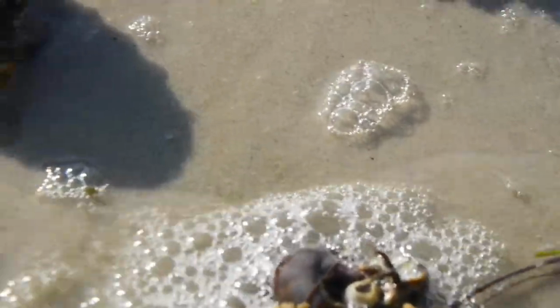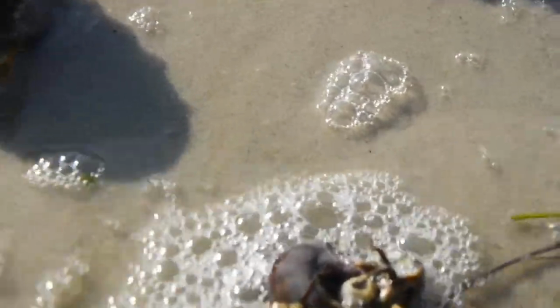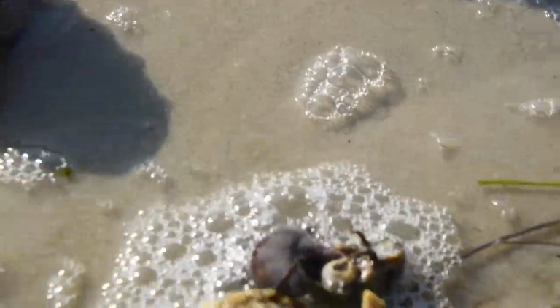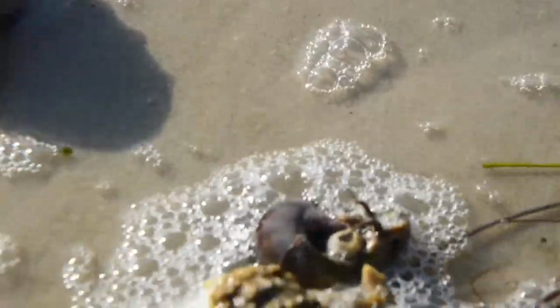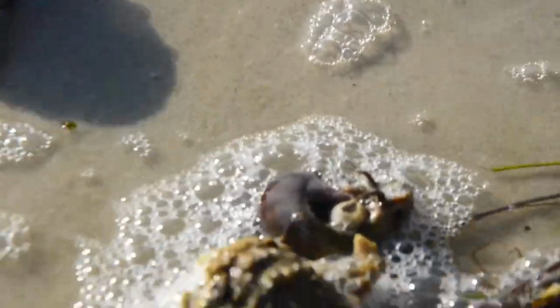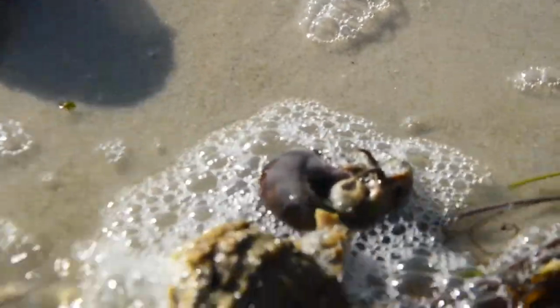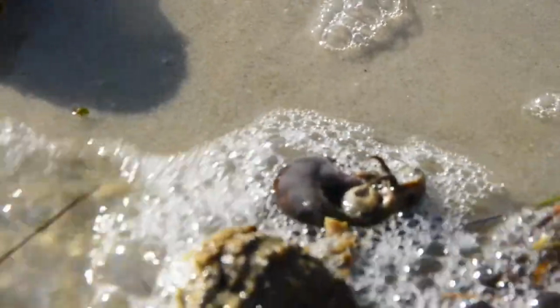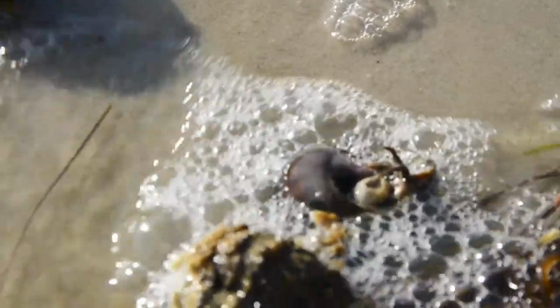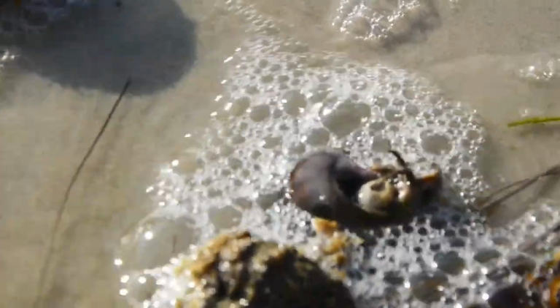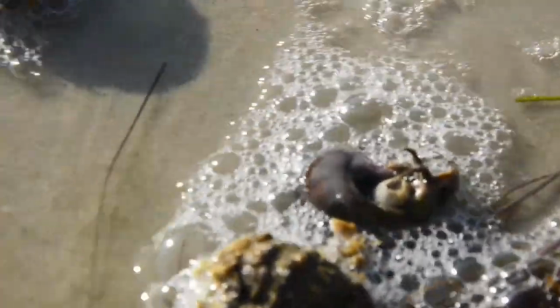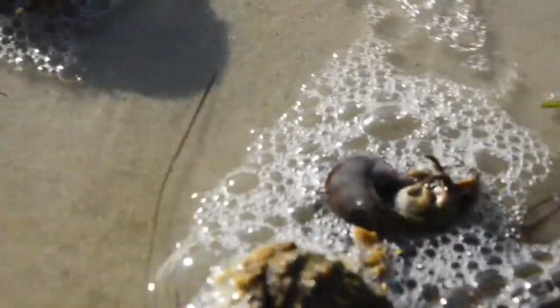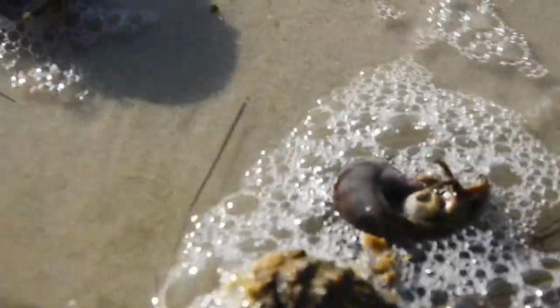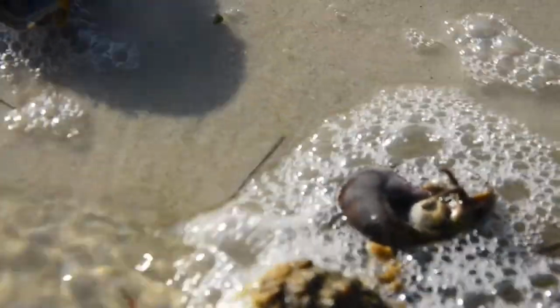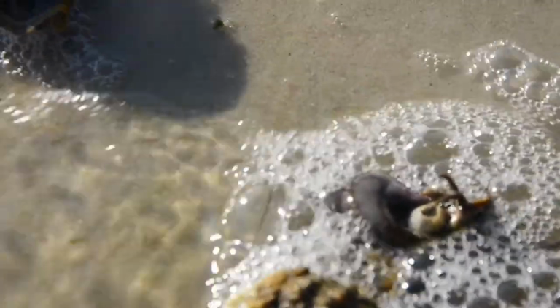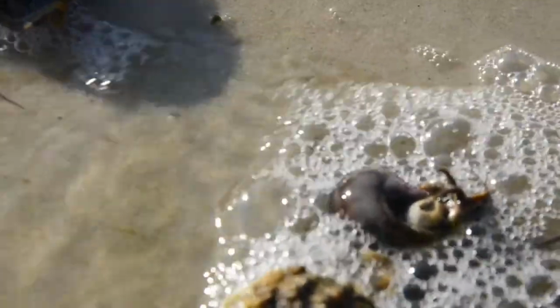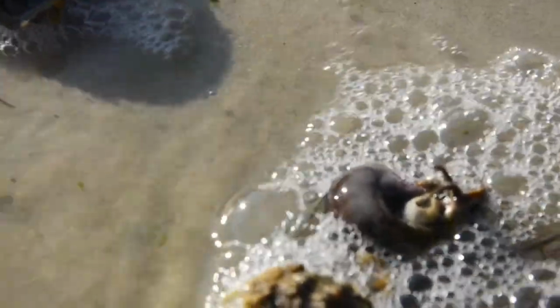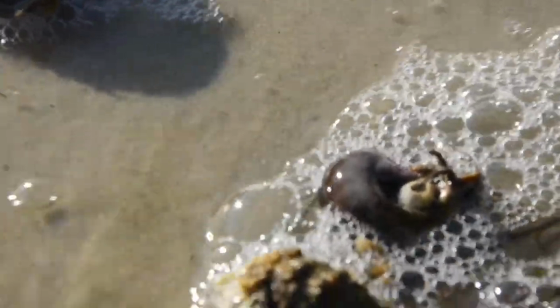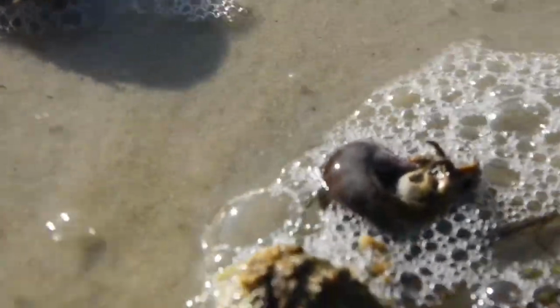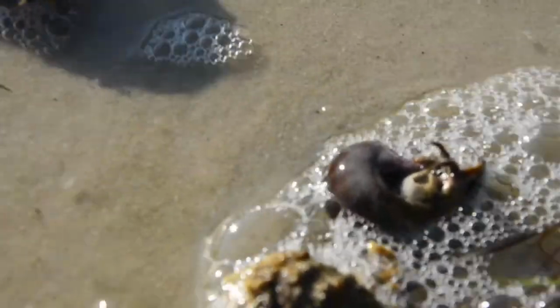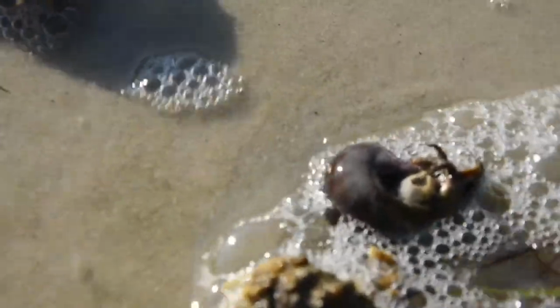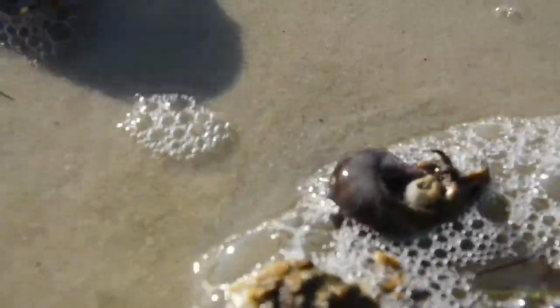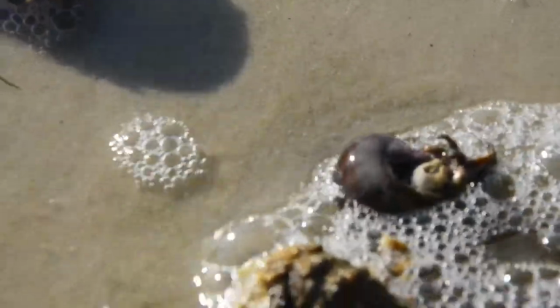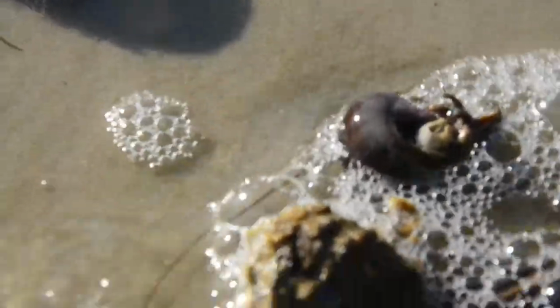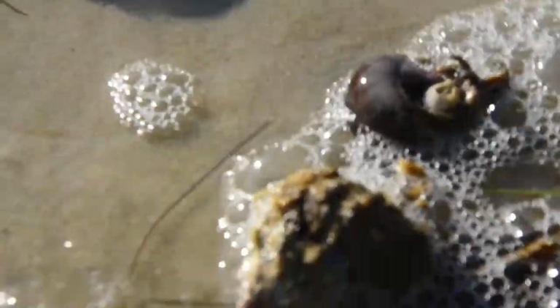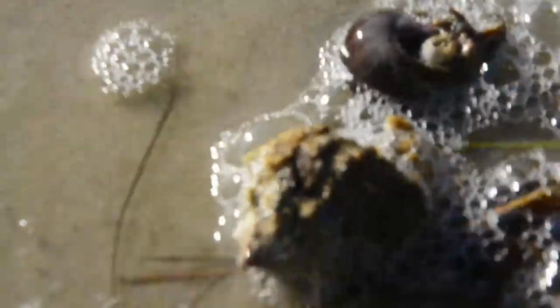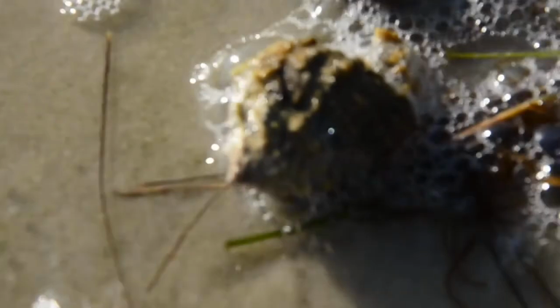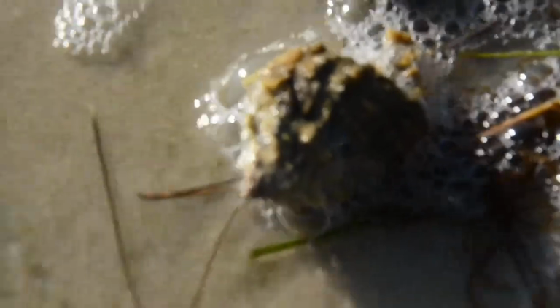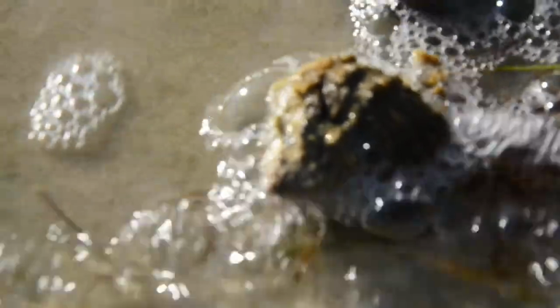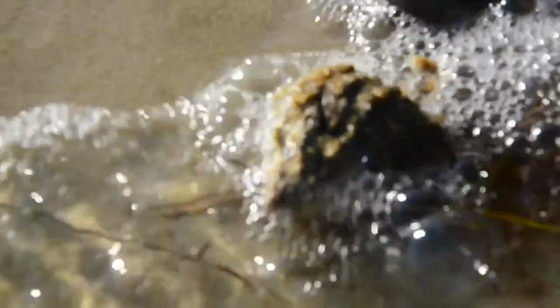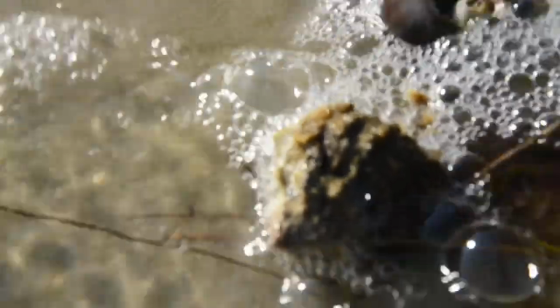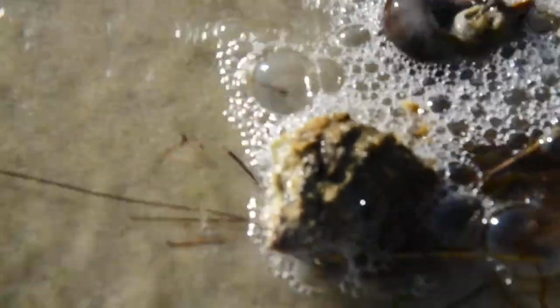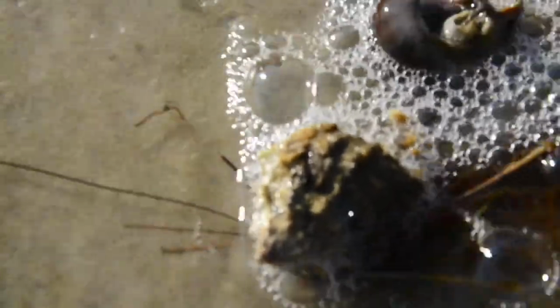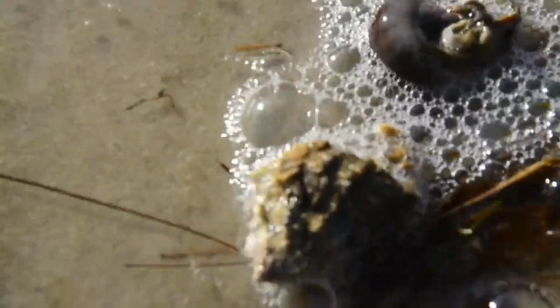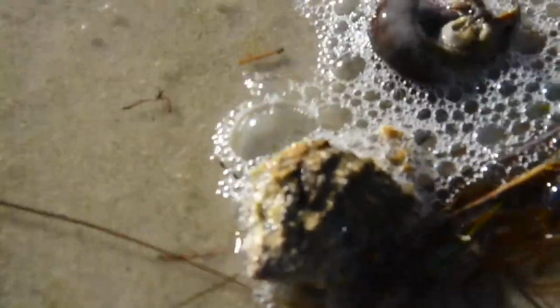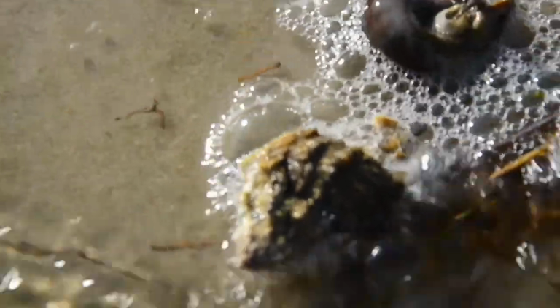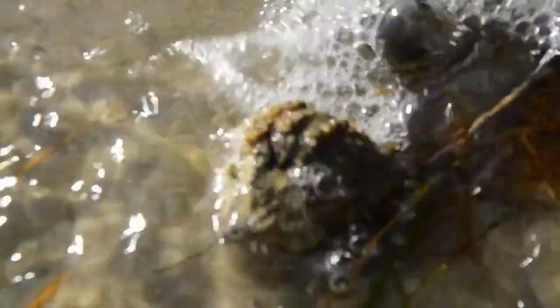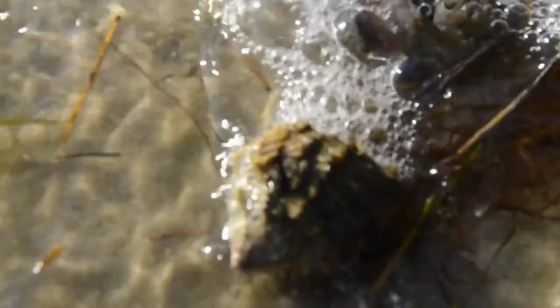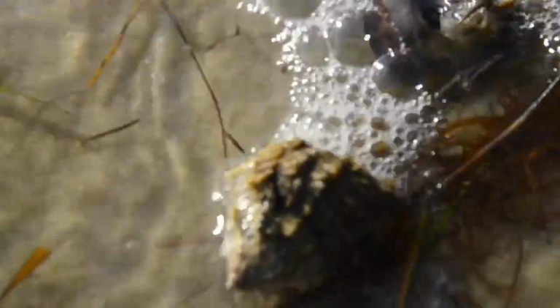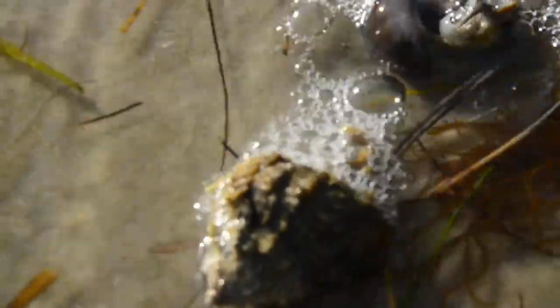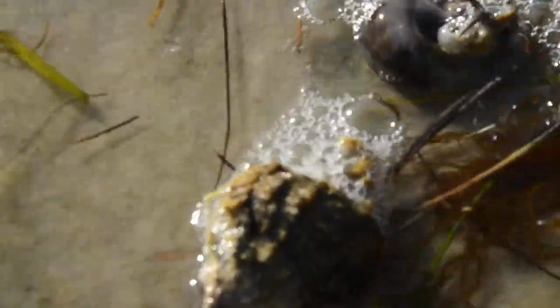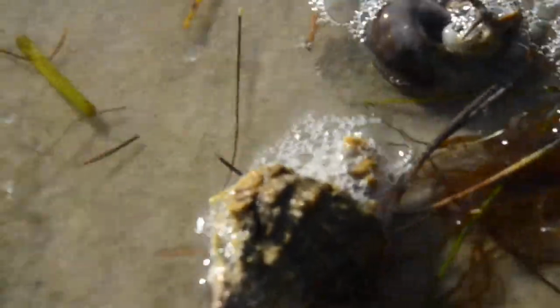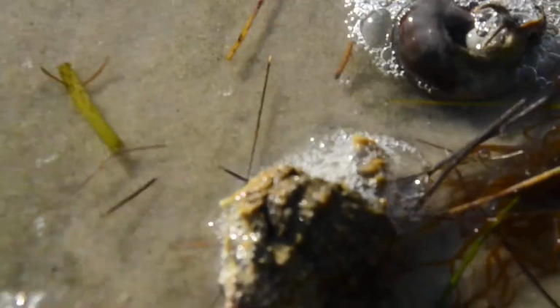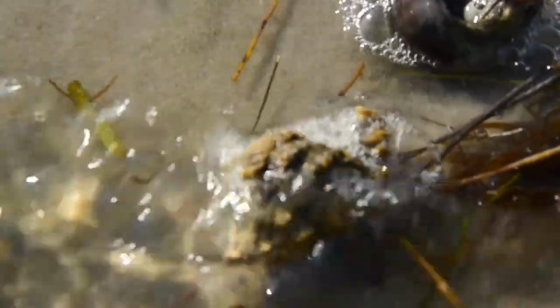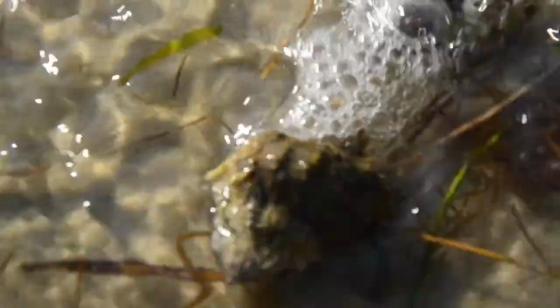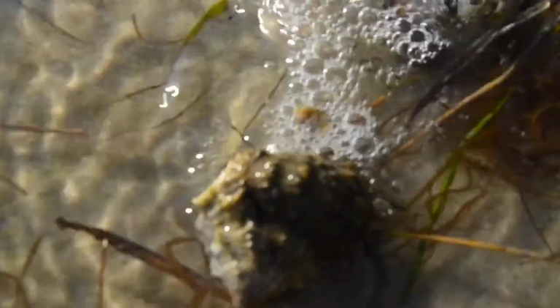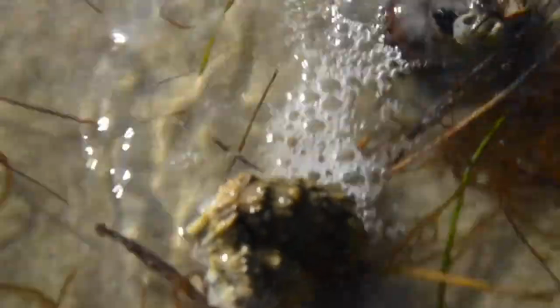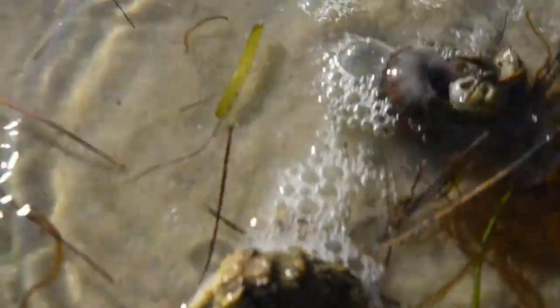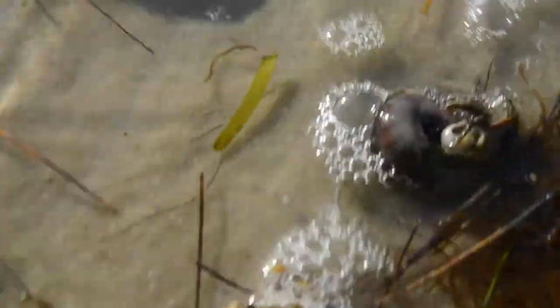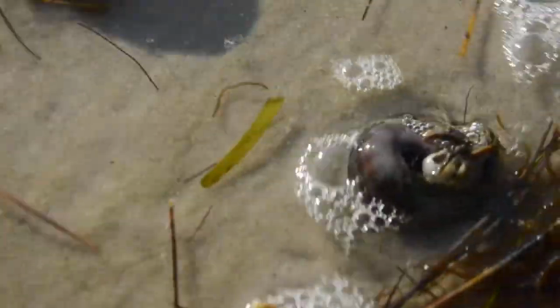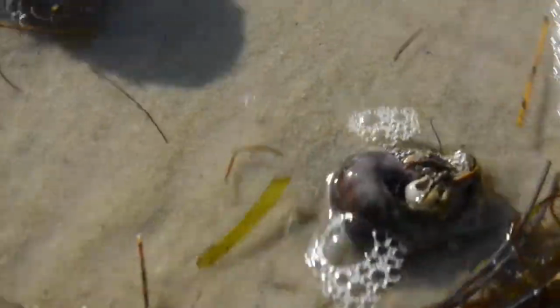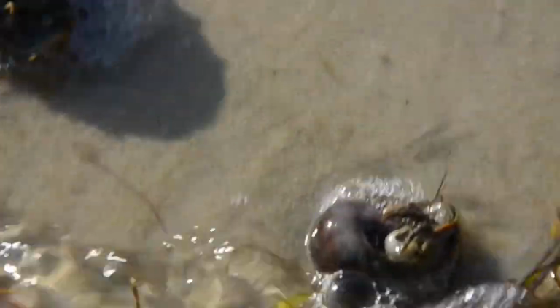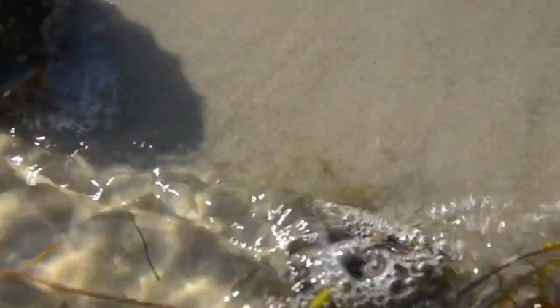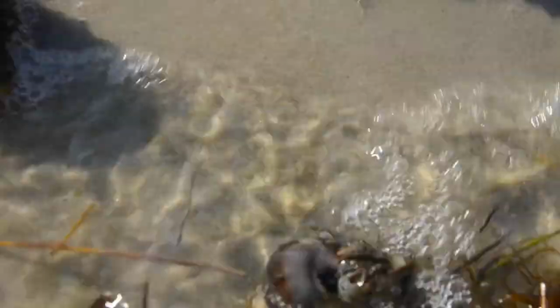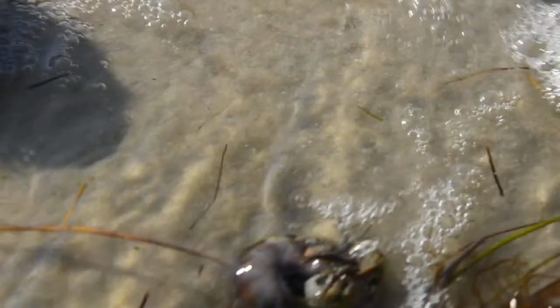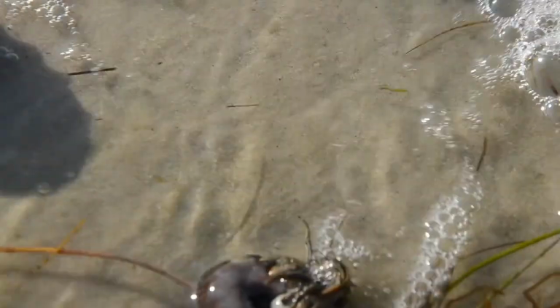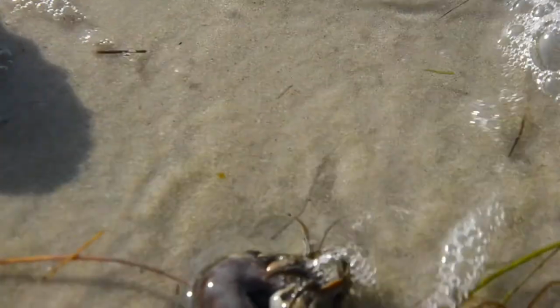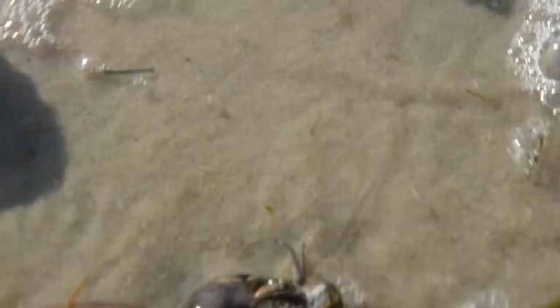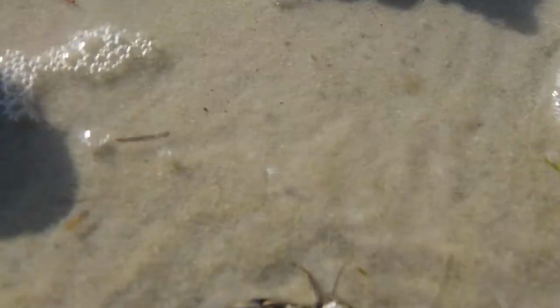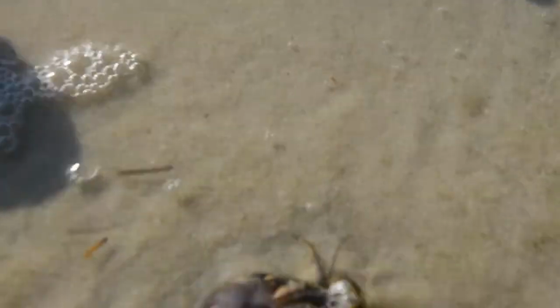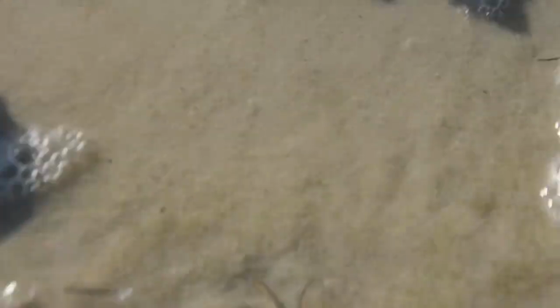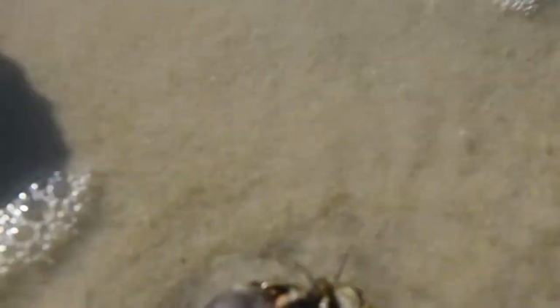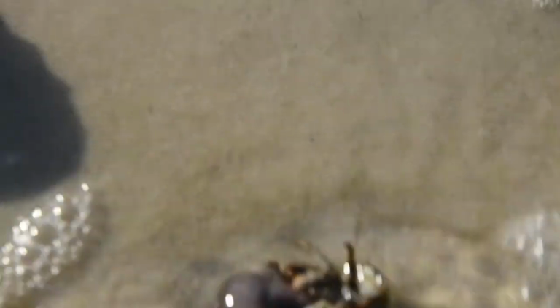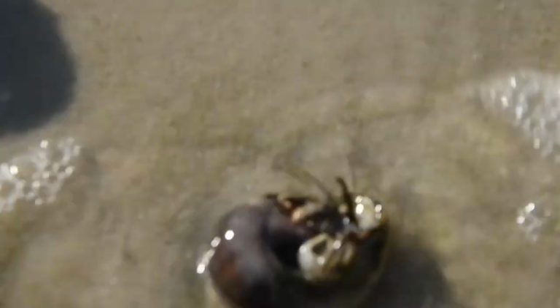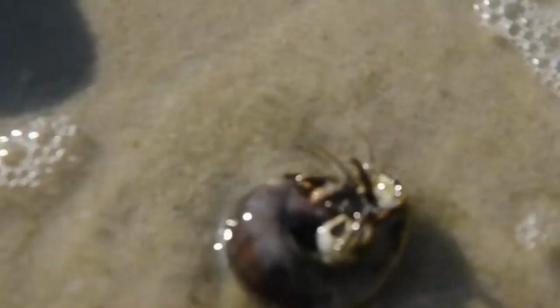This little guy keeps running right to the water every time we put him down. That one's coming out.